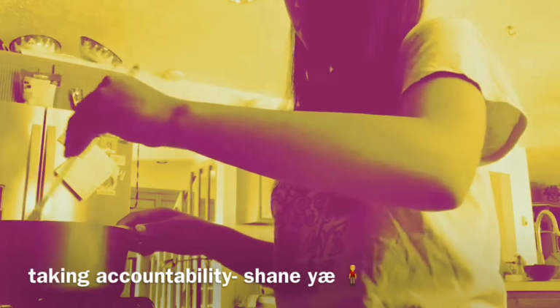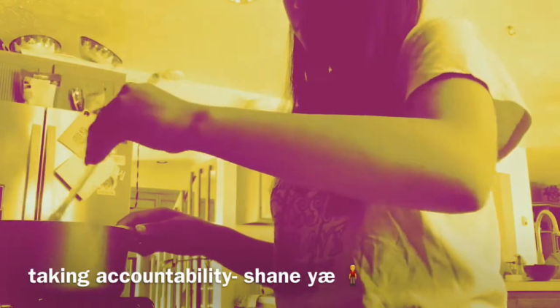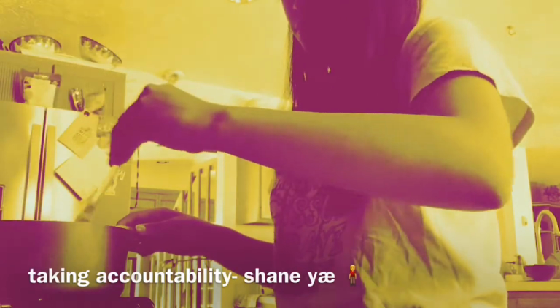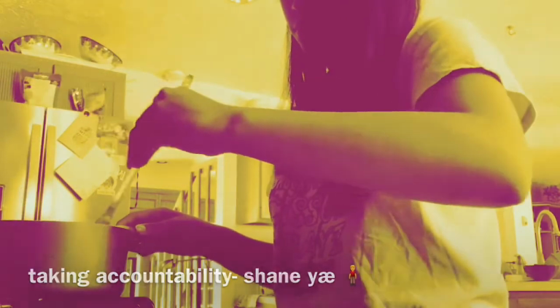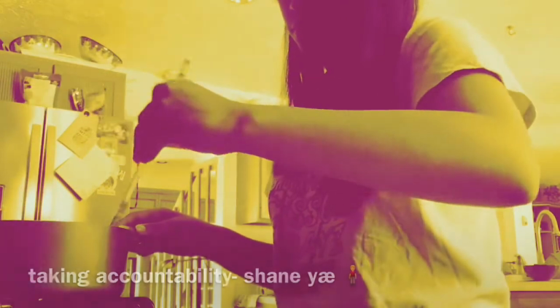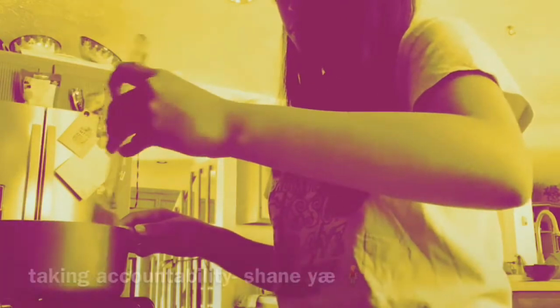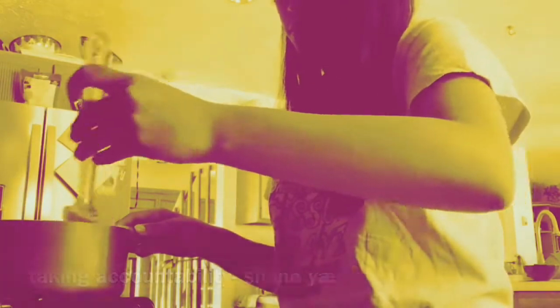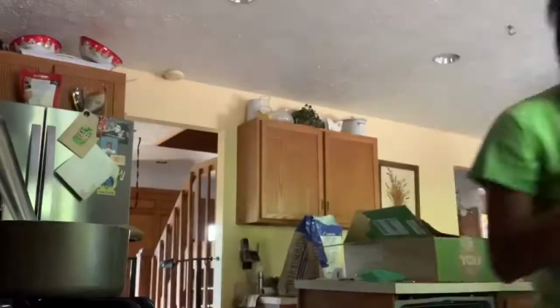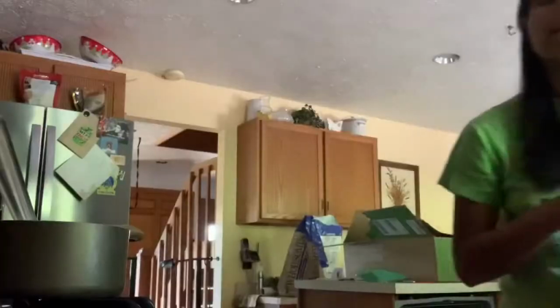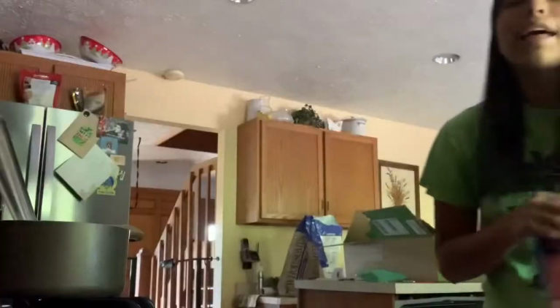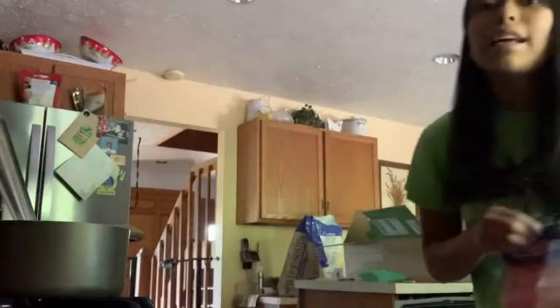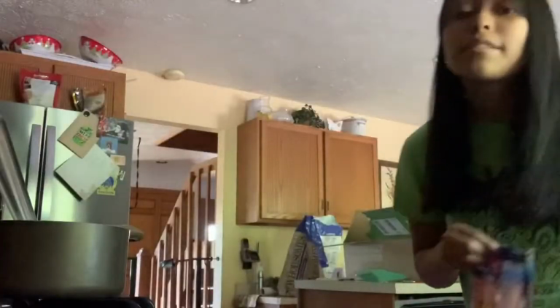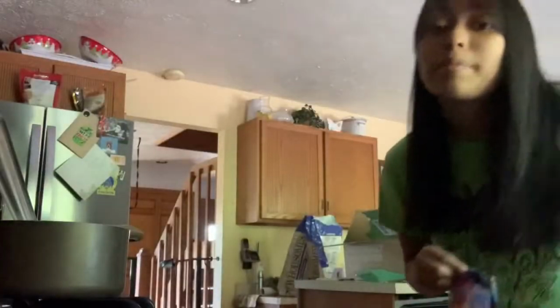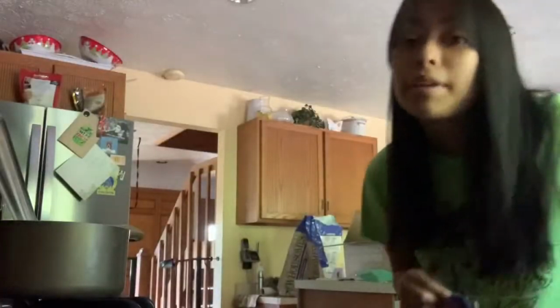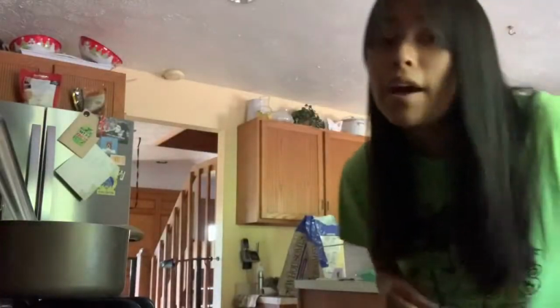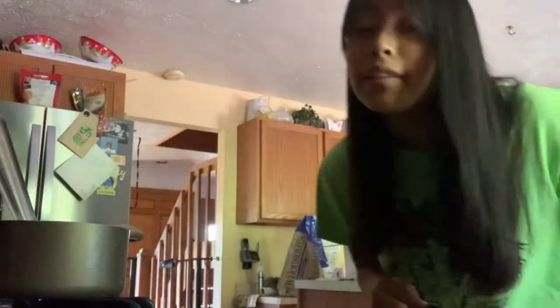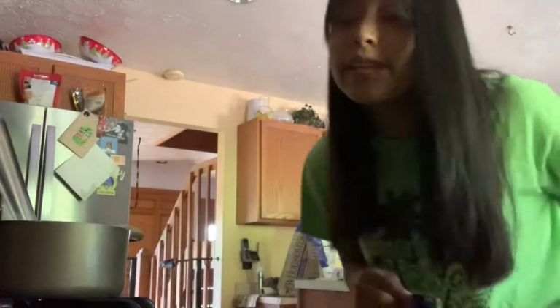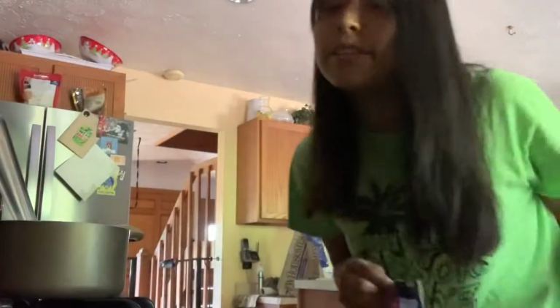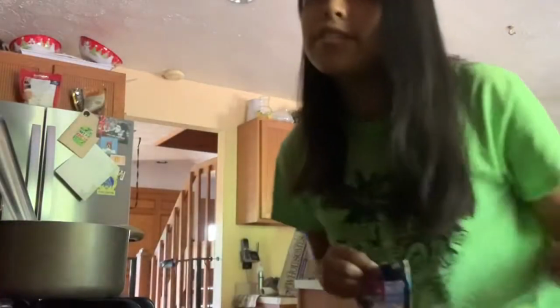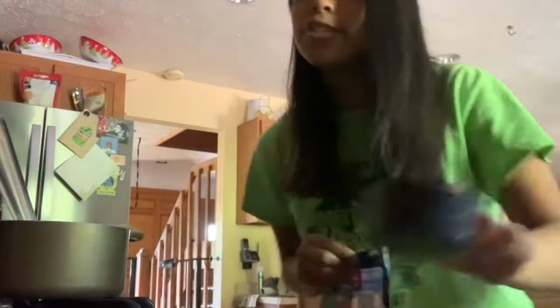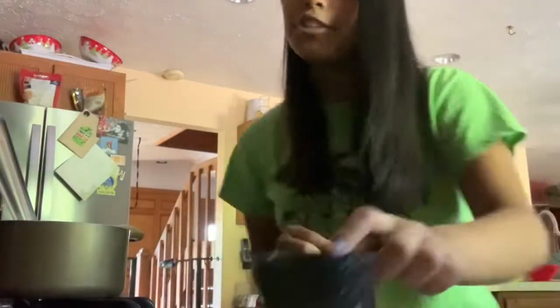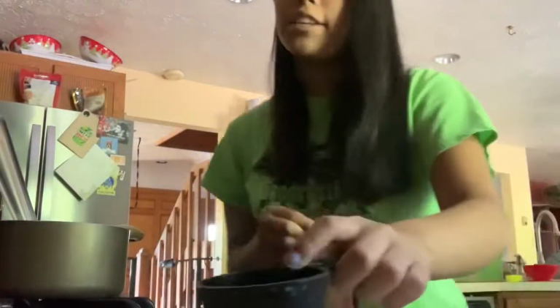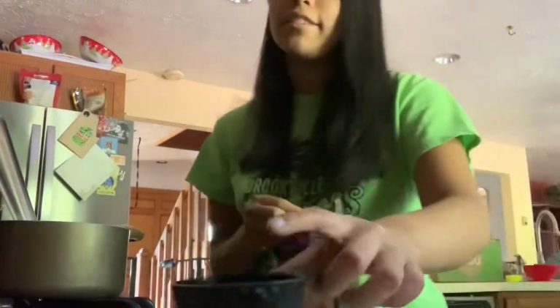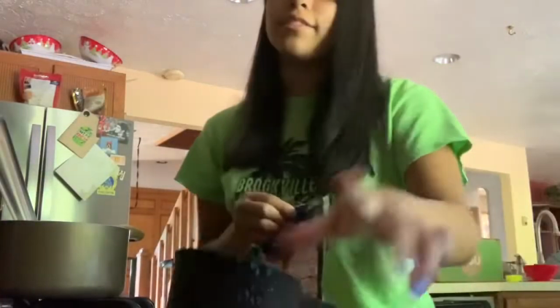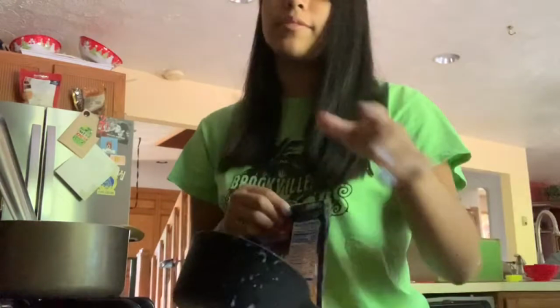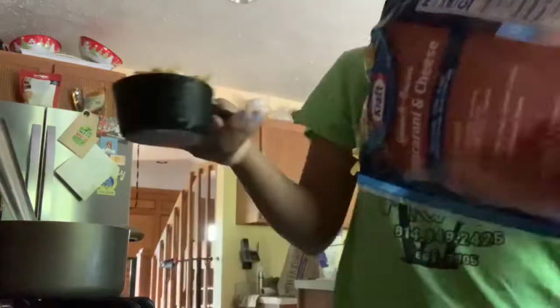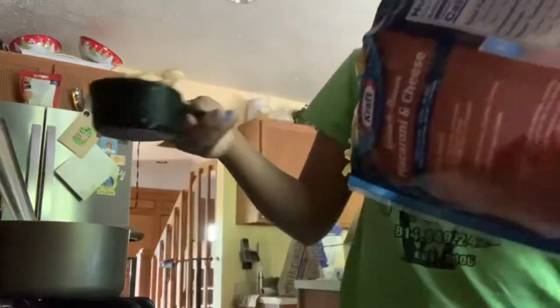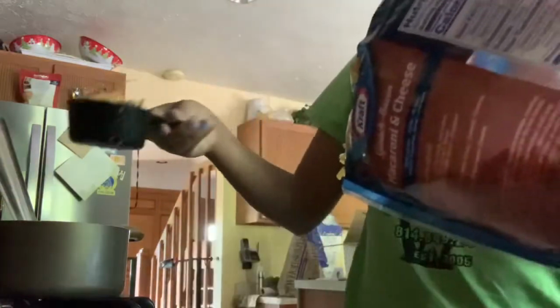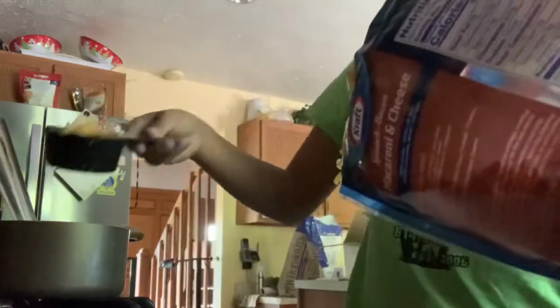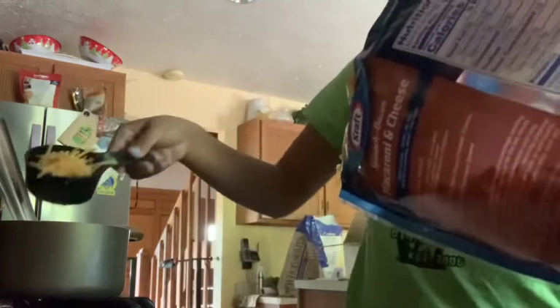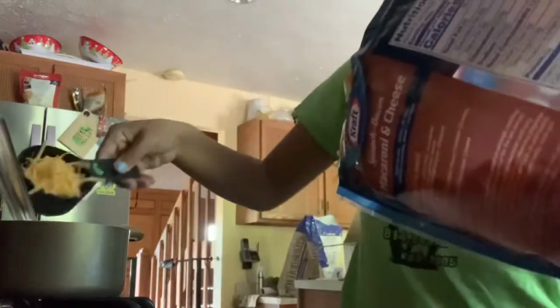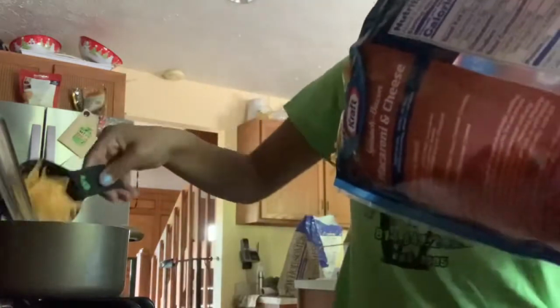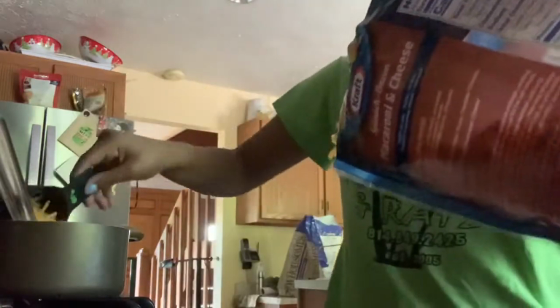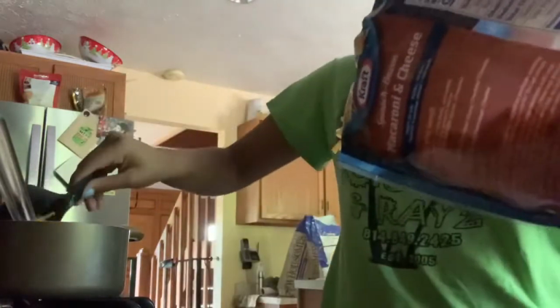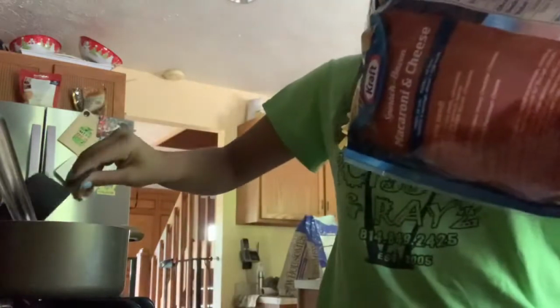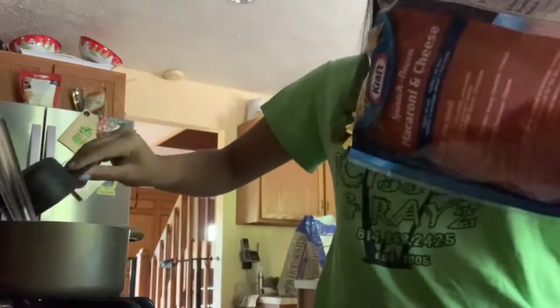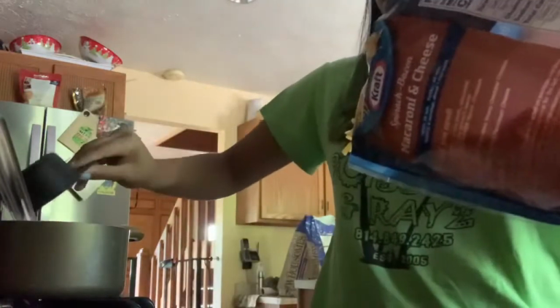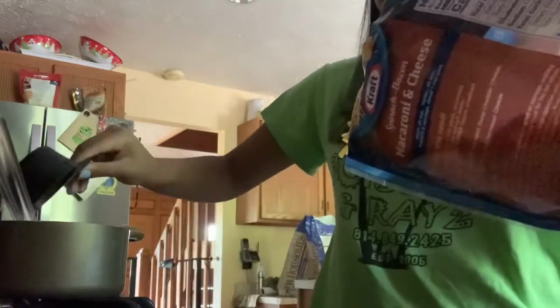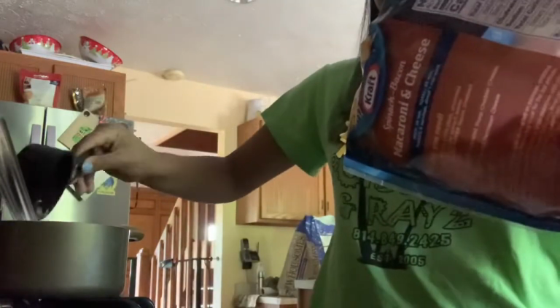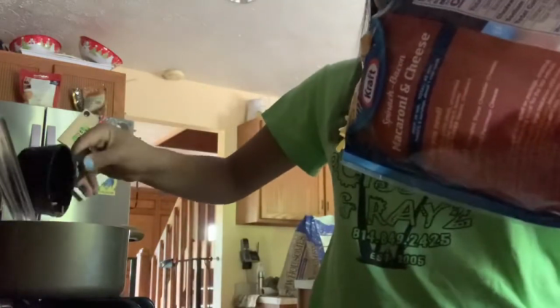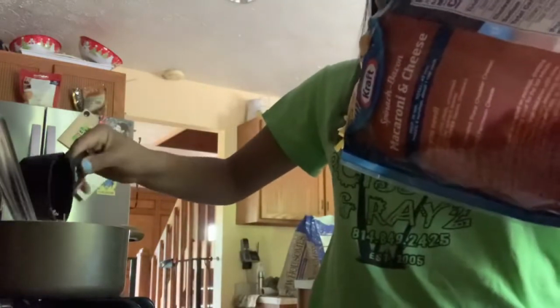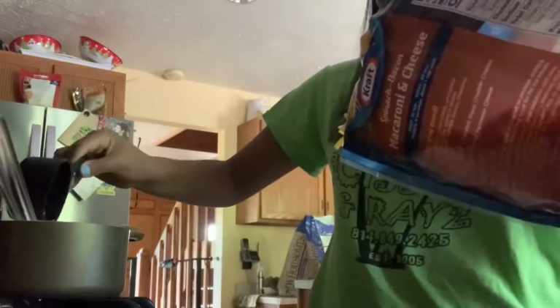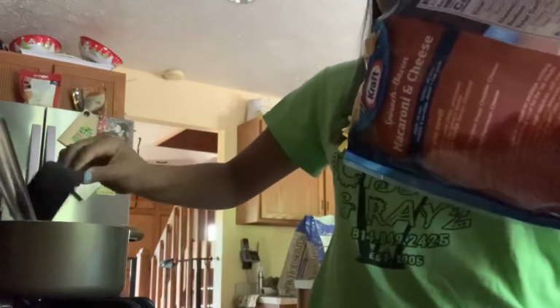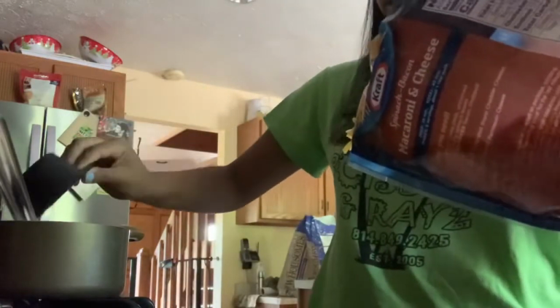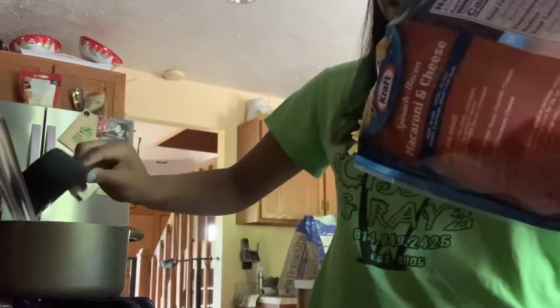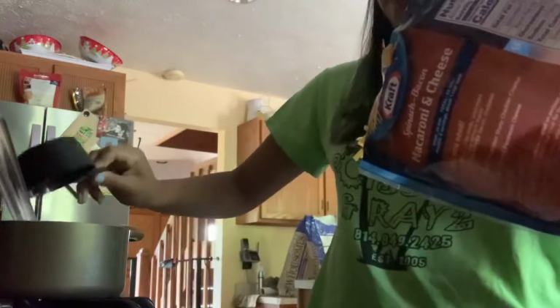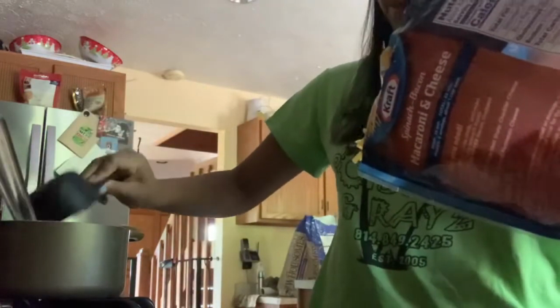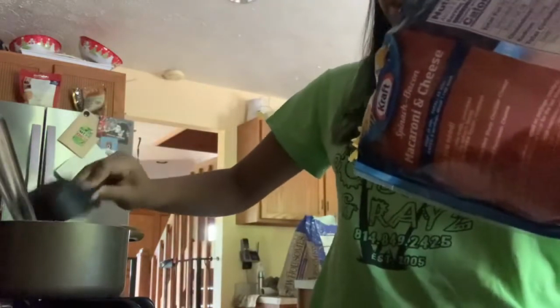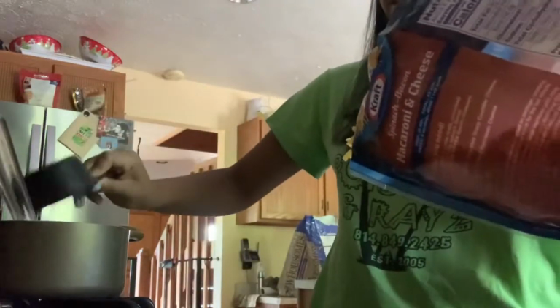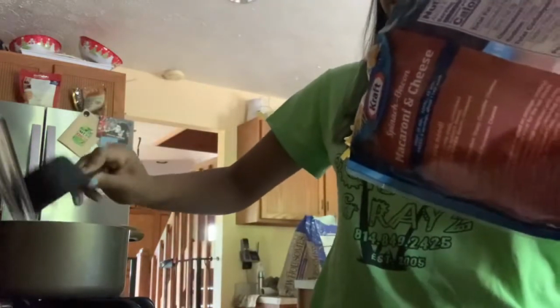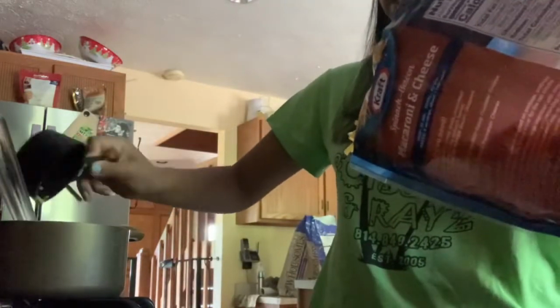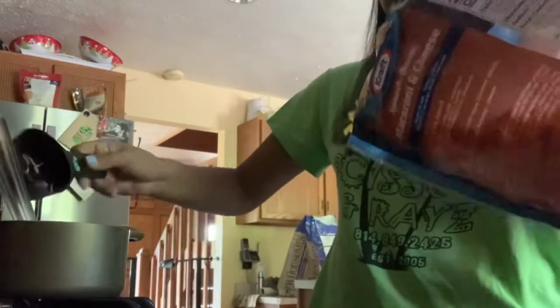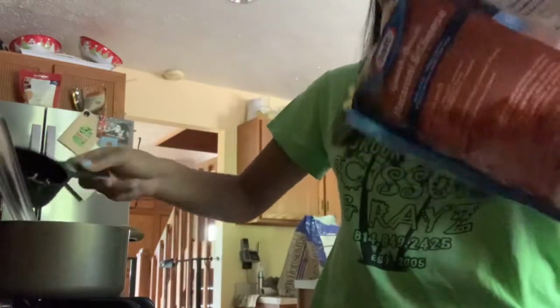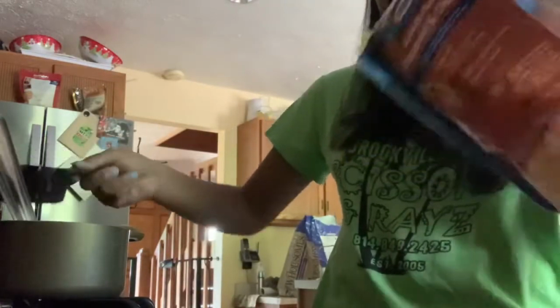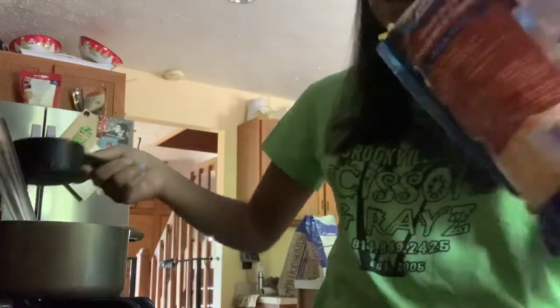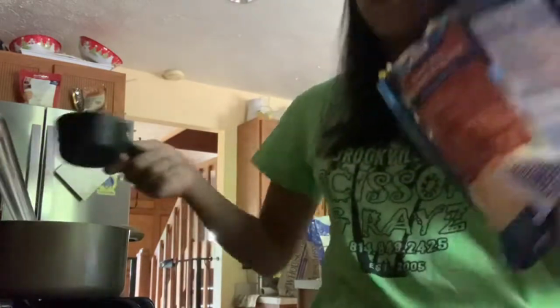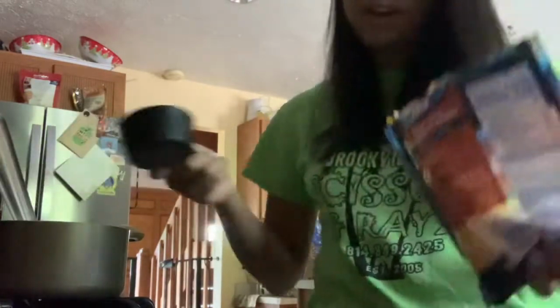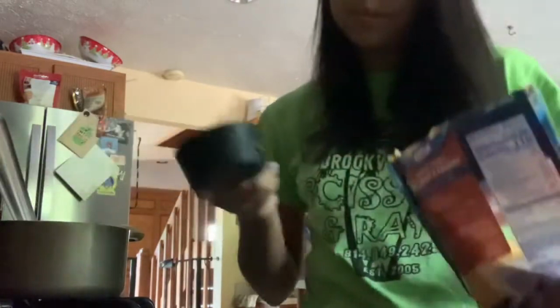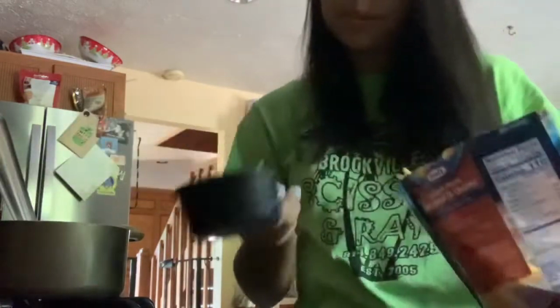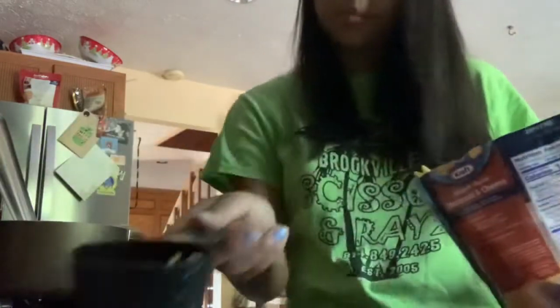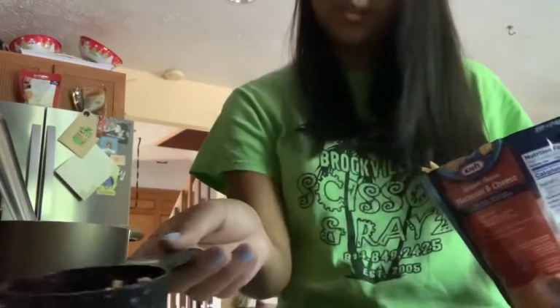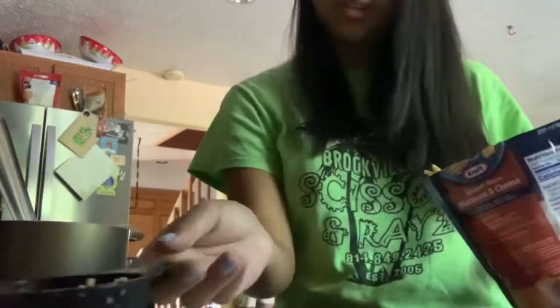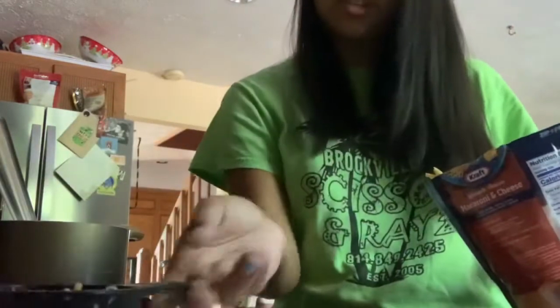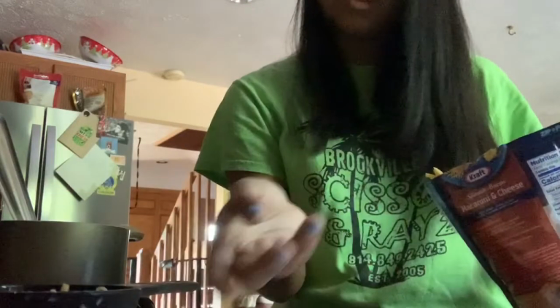And last but not least, your cheese. So you're going to put a cup in — this is a half cup measure, so I'm putting two scoops.